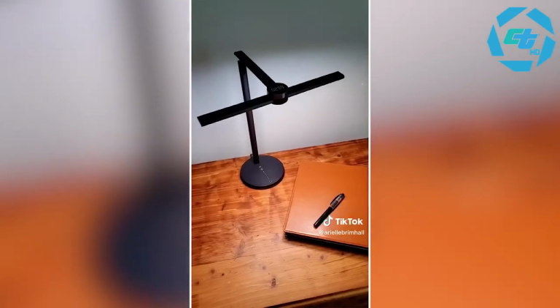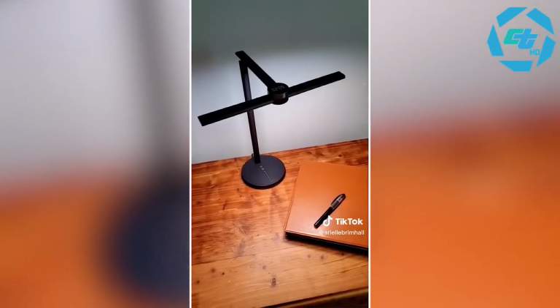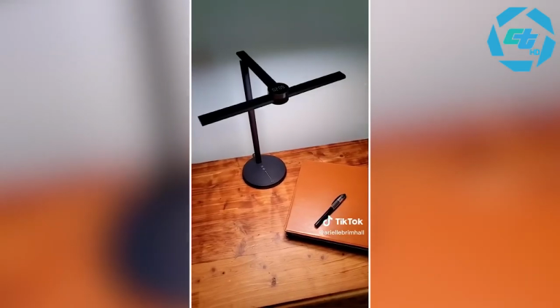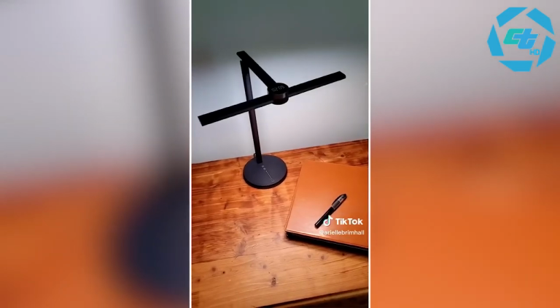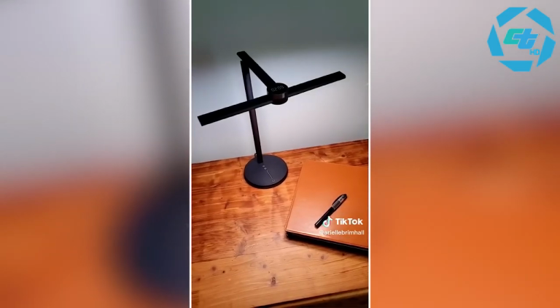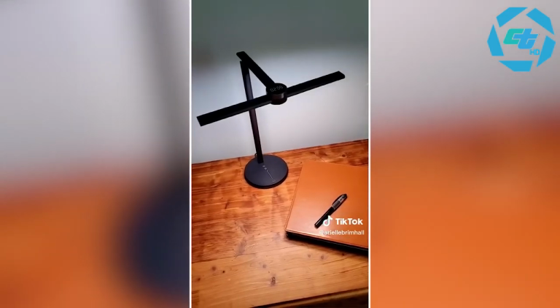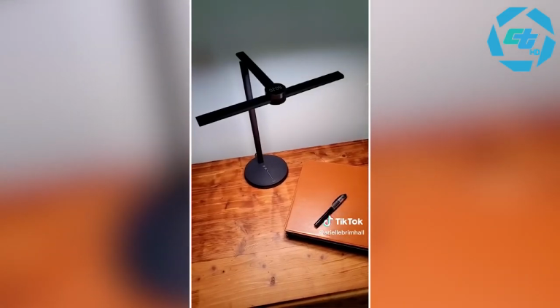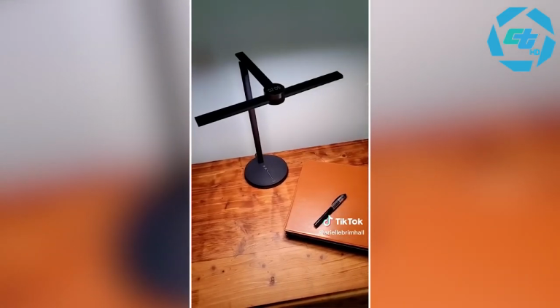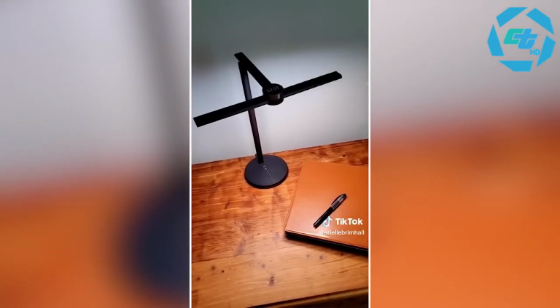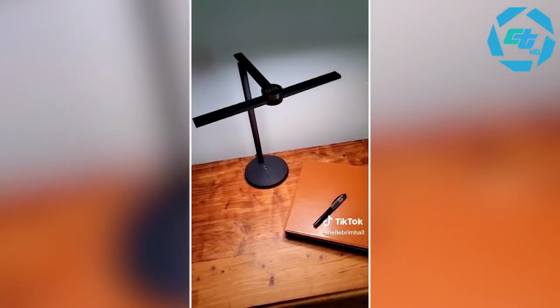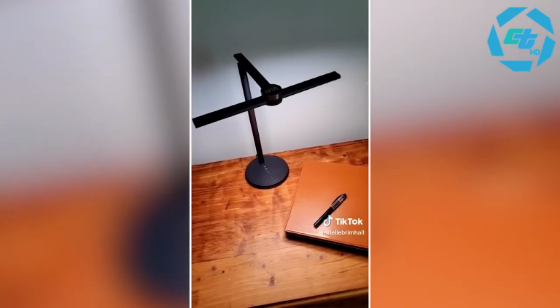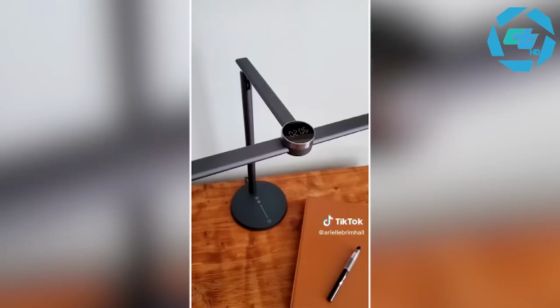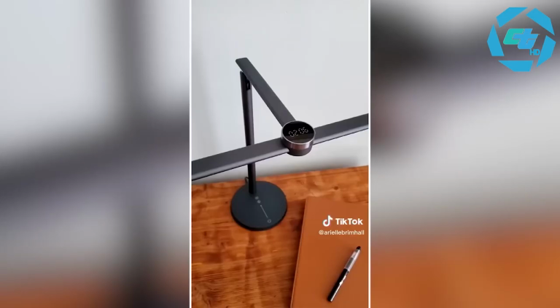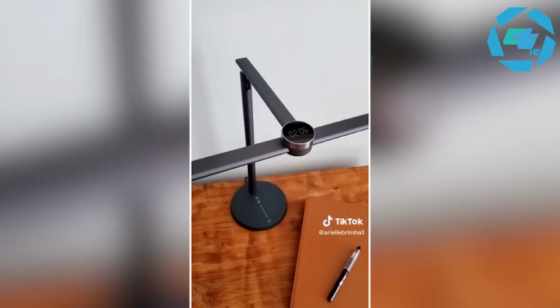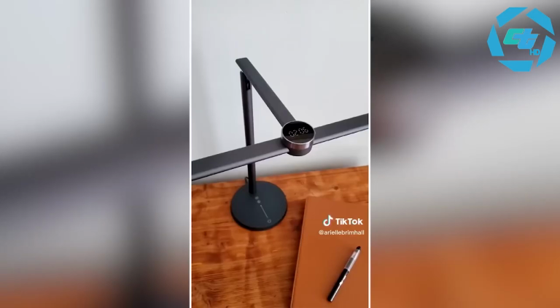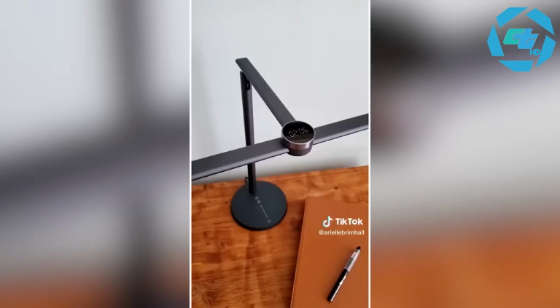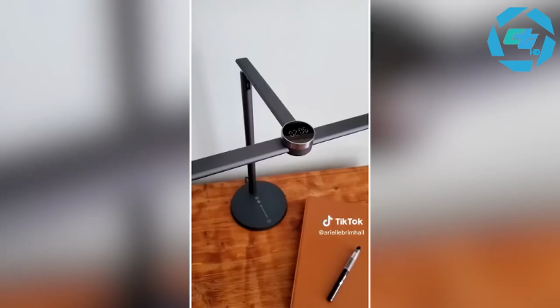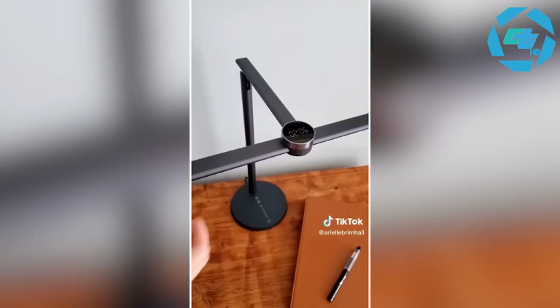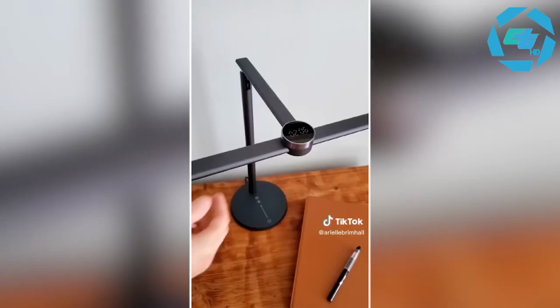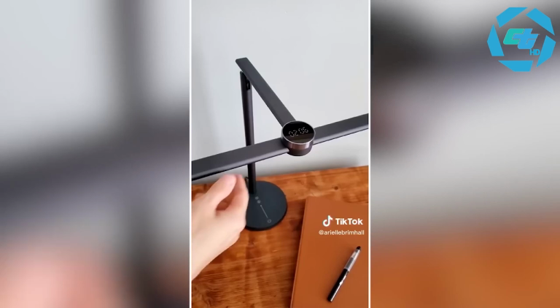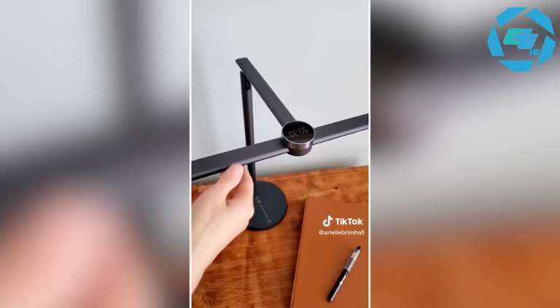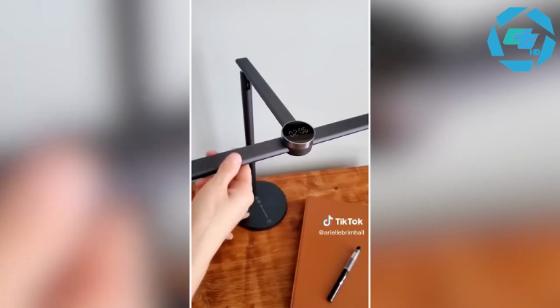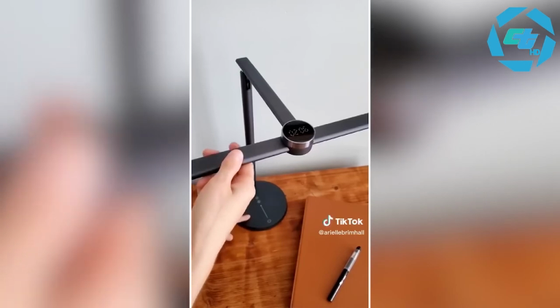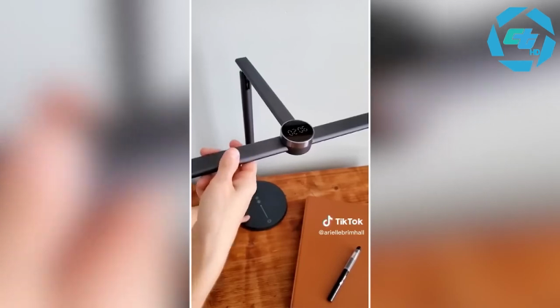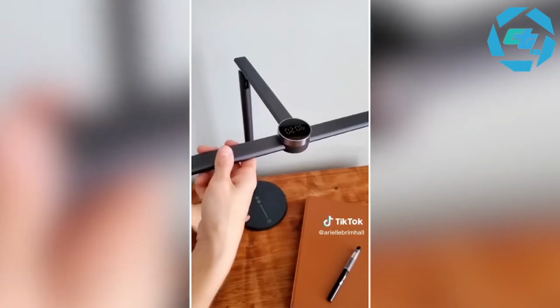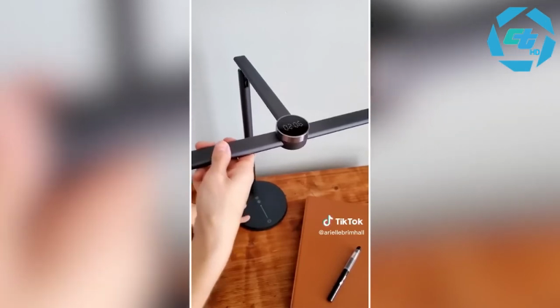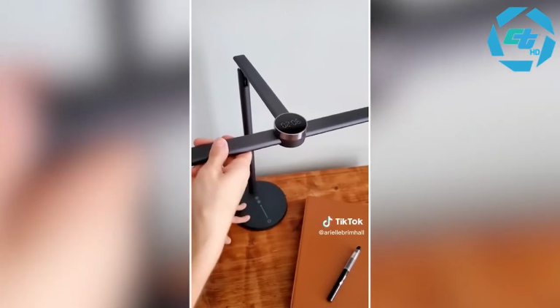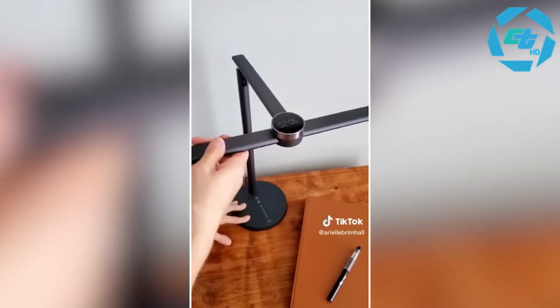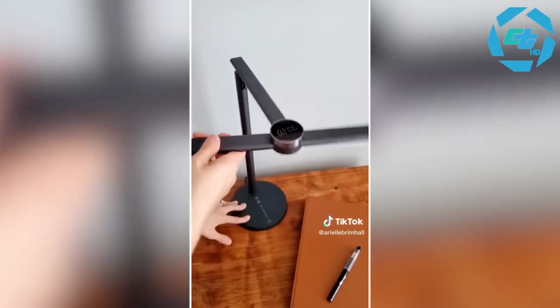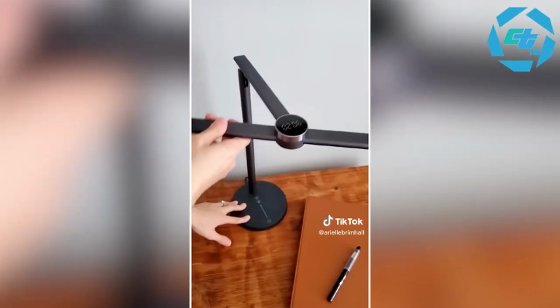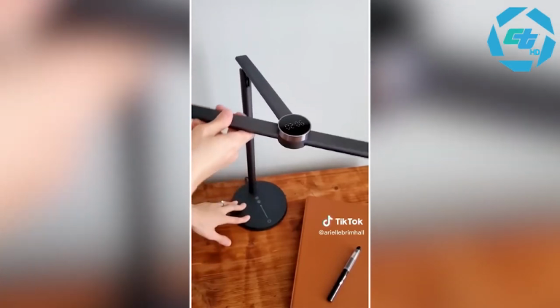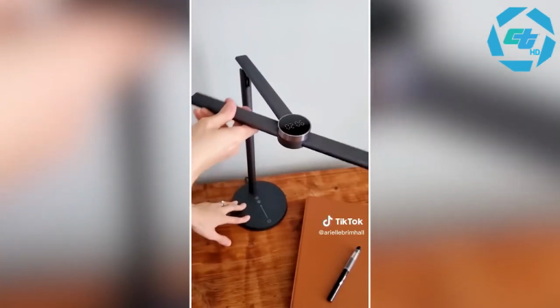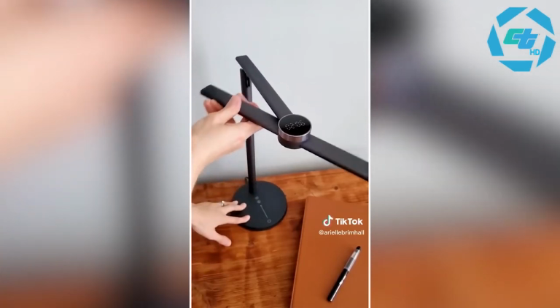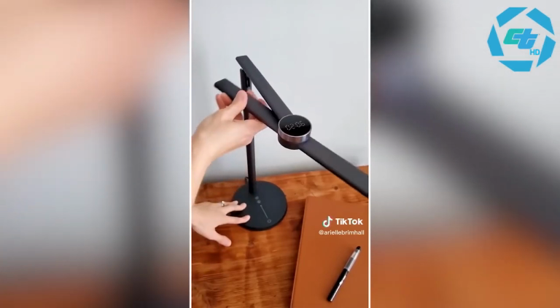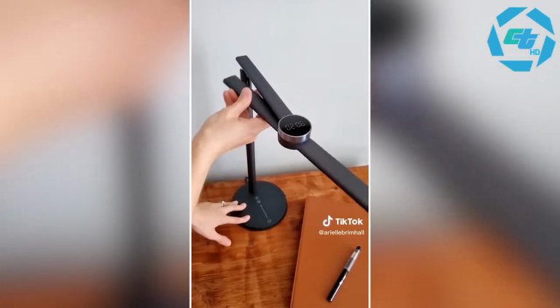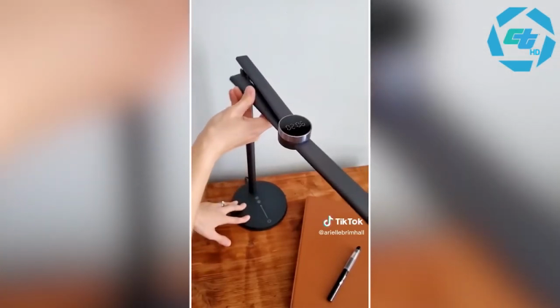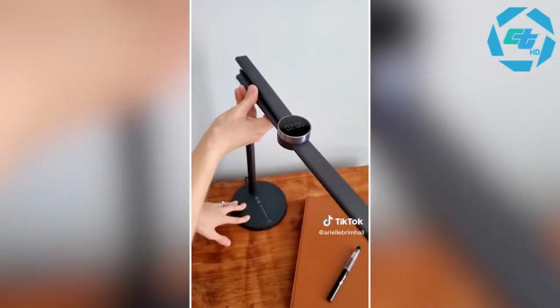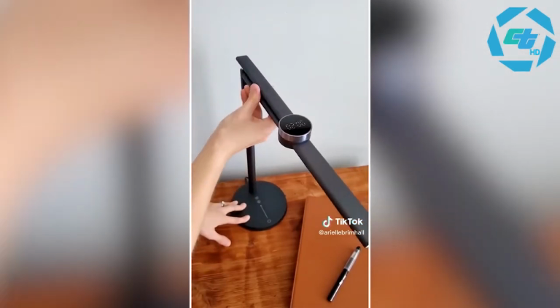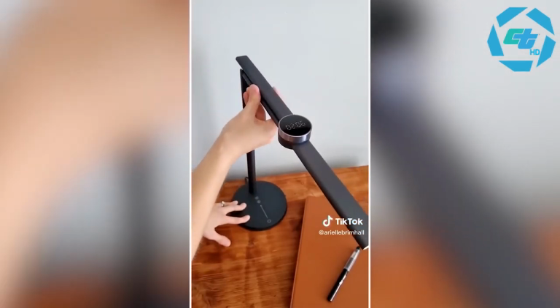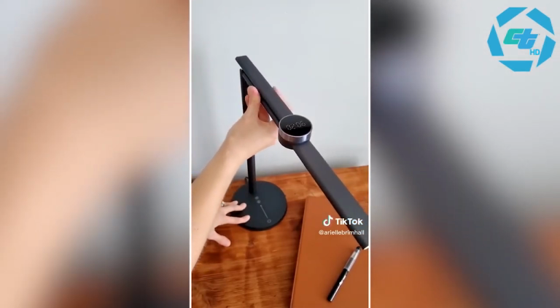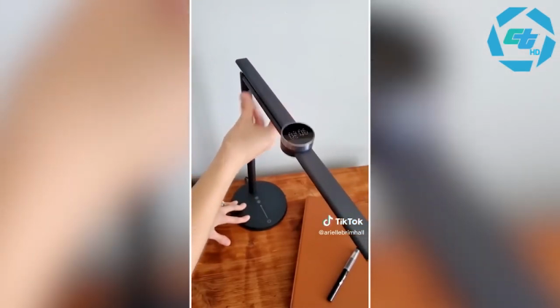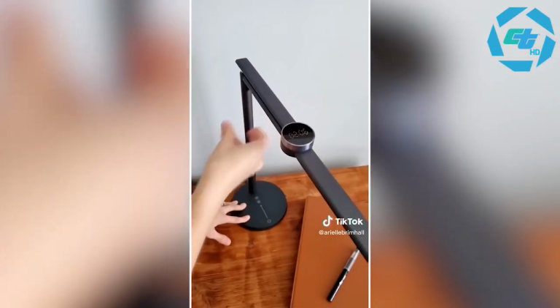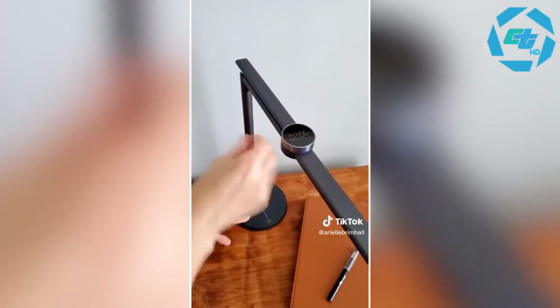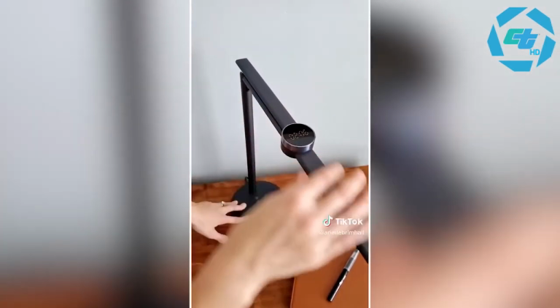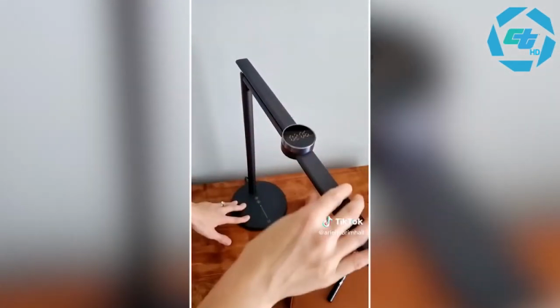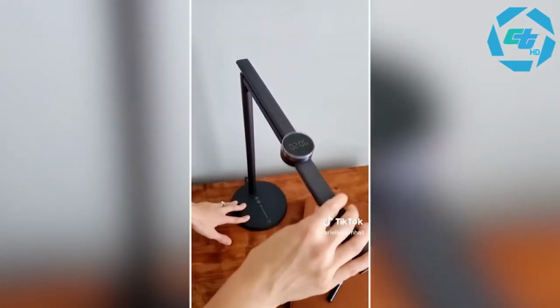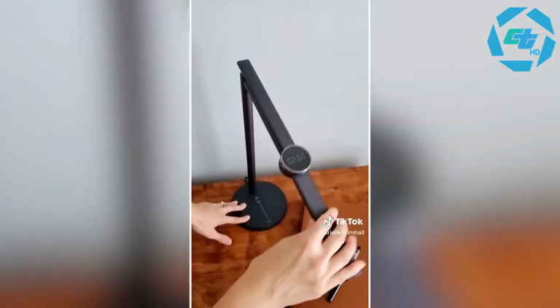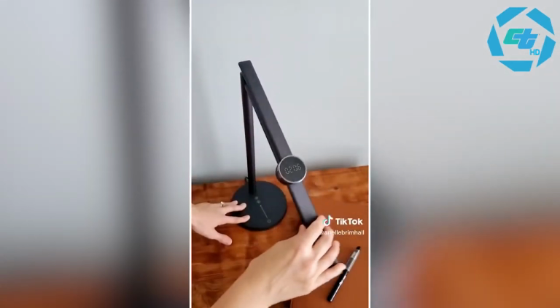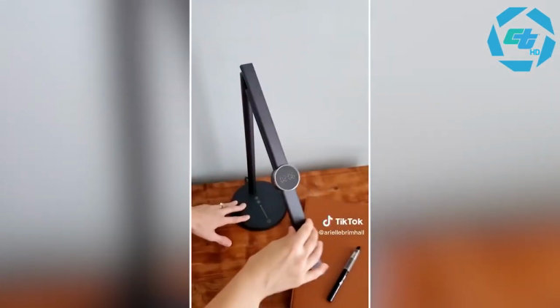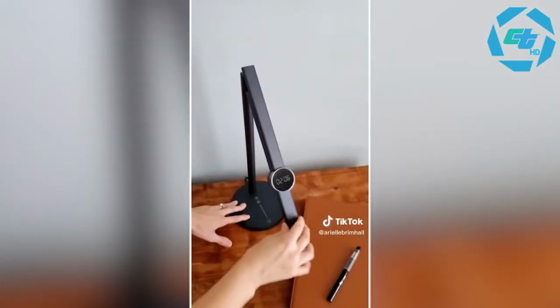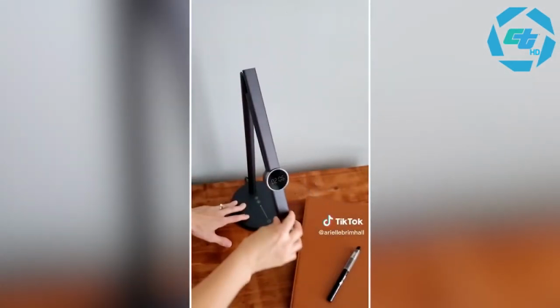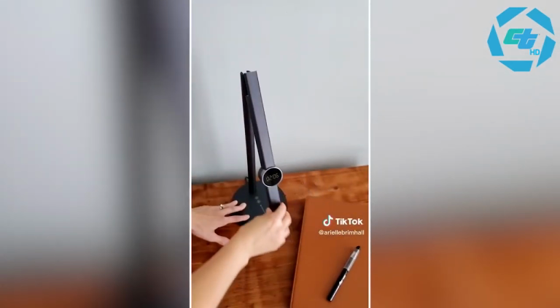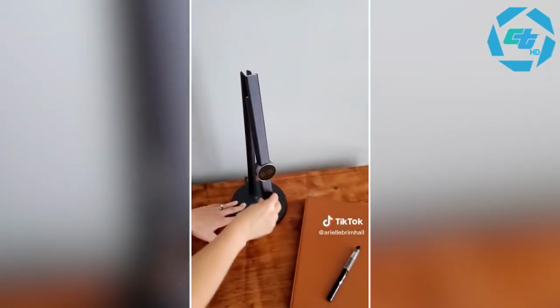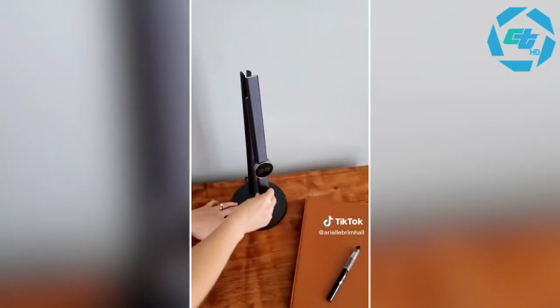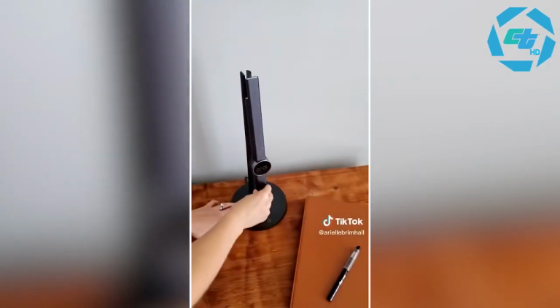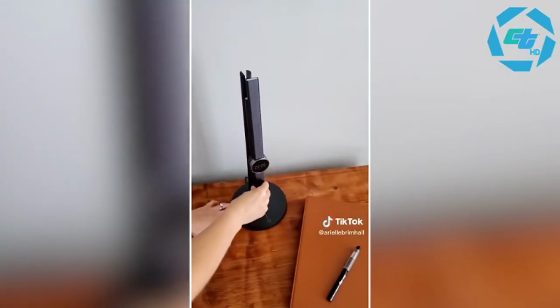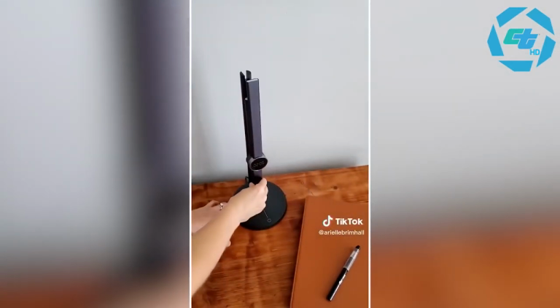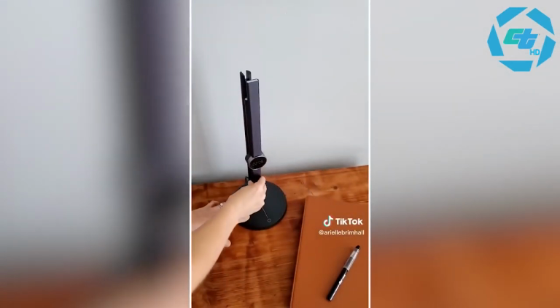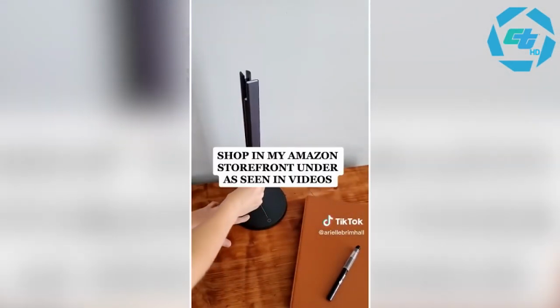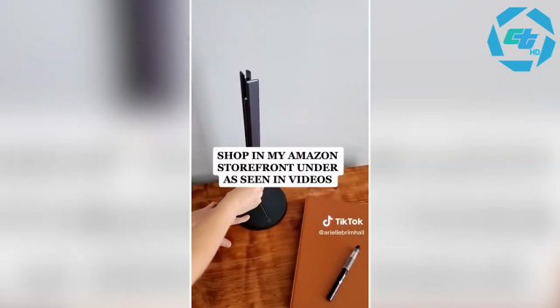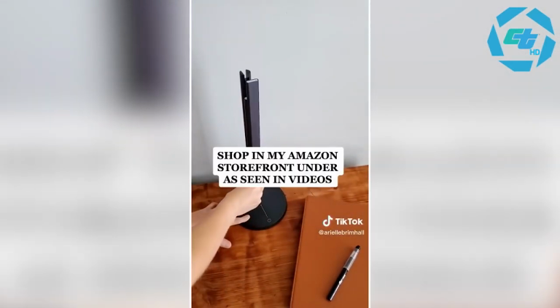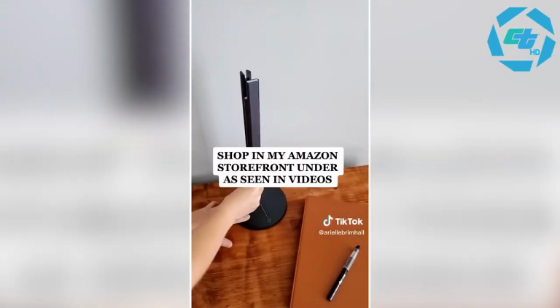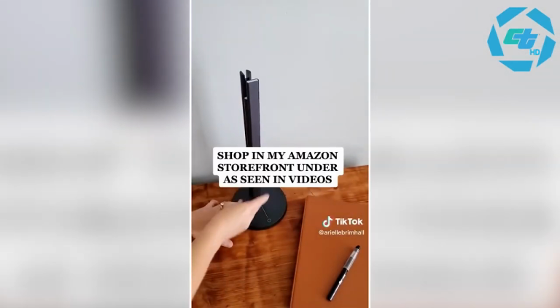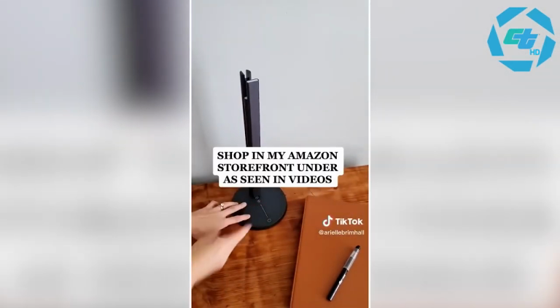This lamp also features a motion sensor to automatically turn on whenever movement is detected, and an ambient light sensor to always output the most suitable brightness and color temperature. I have it linked for you at my Amazon storefront, so go check it out.